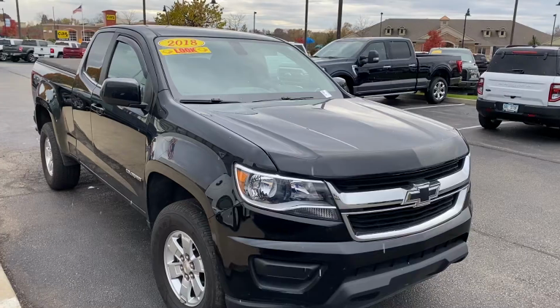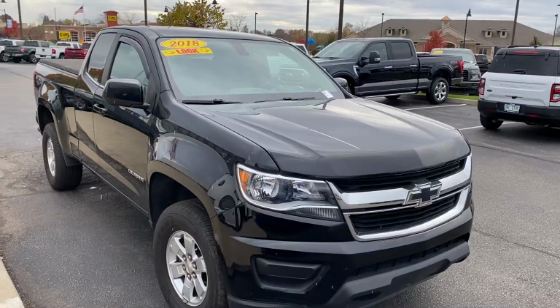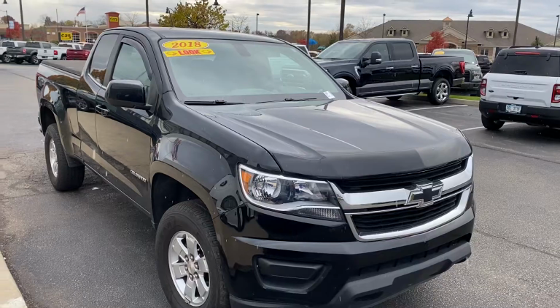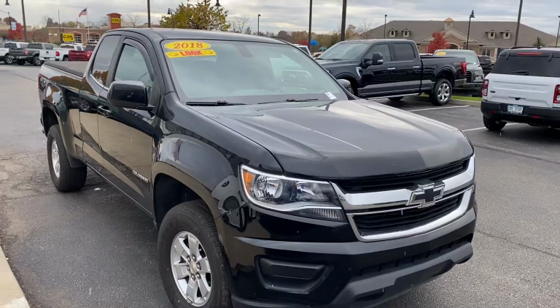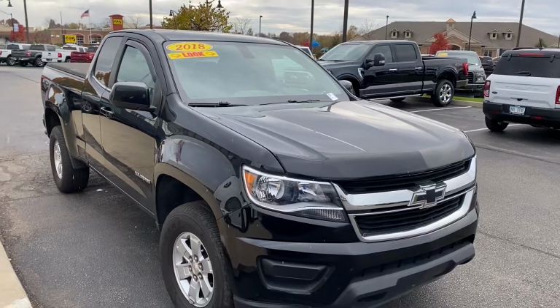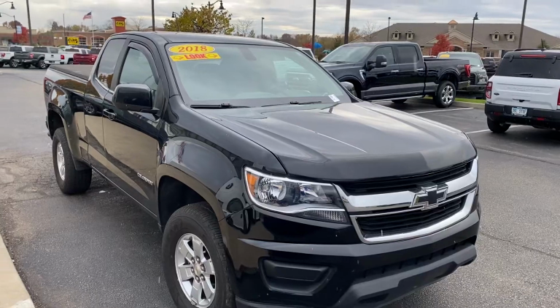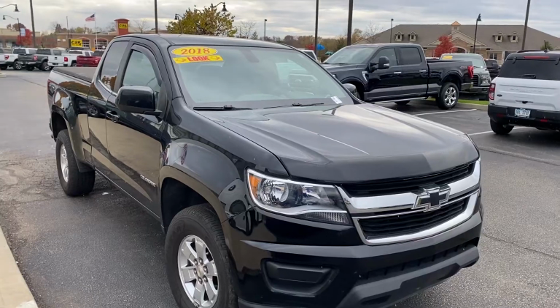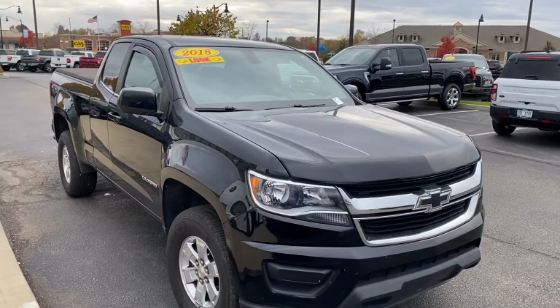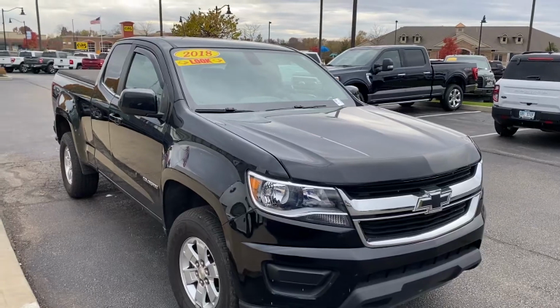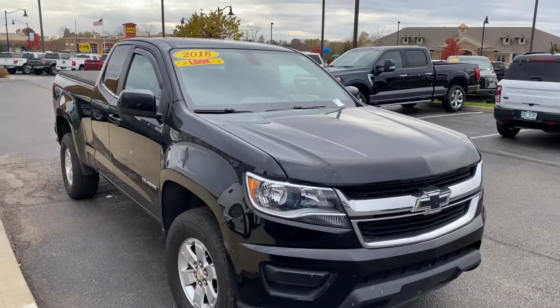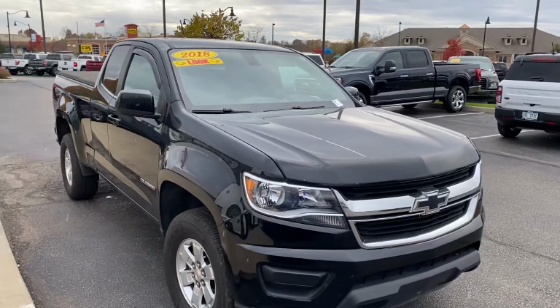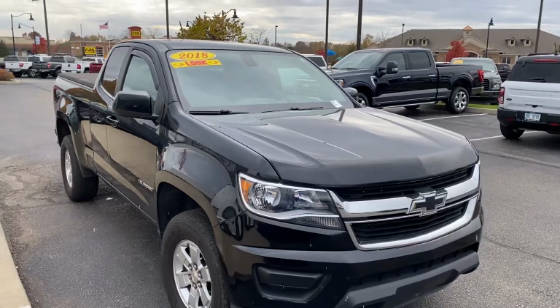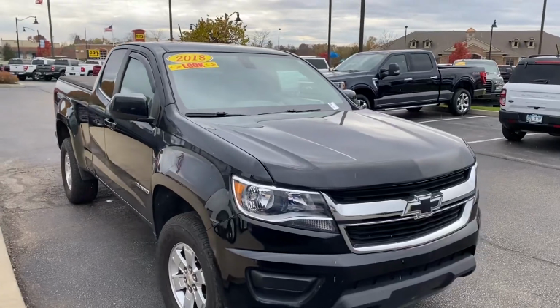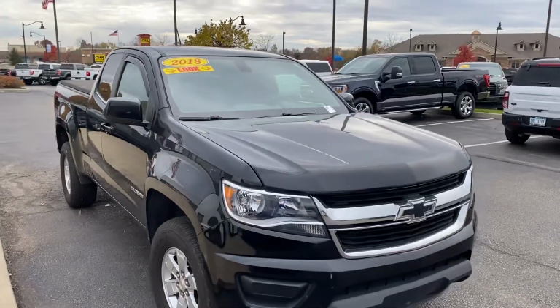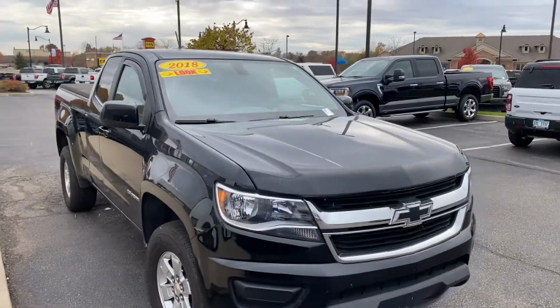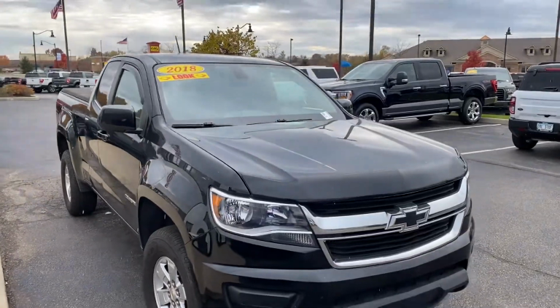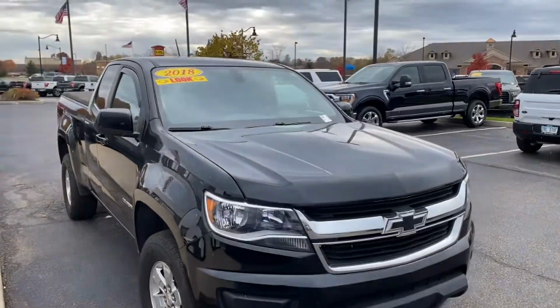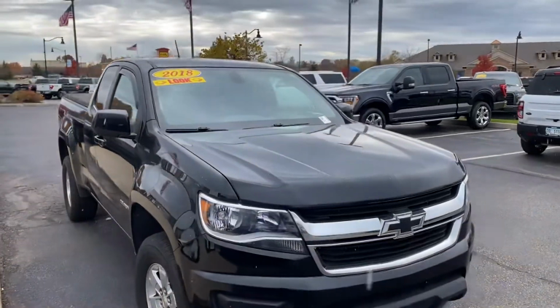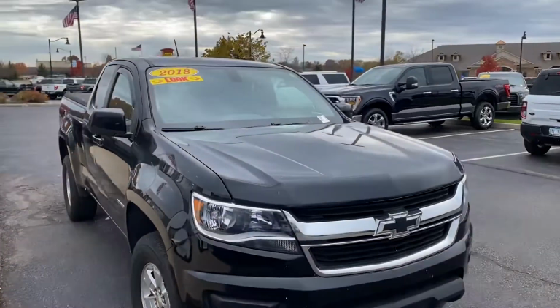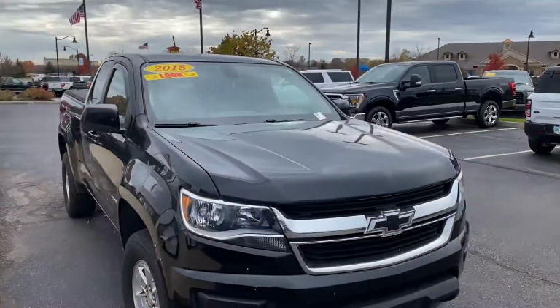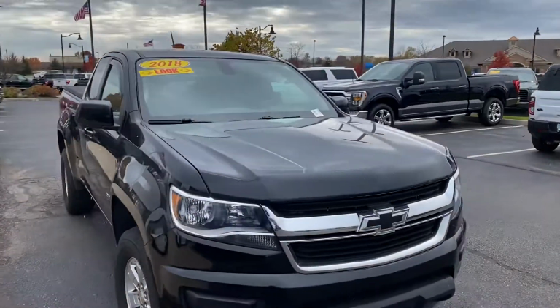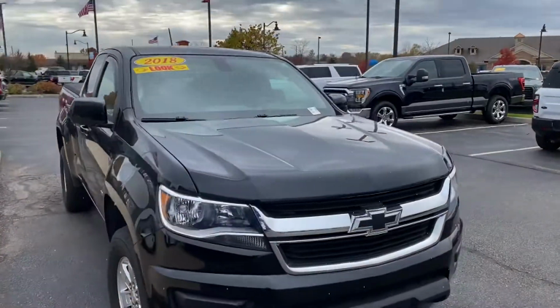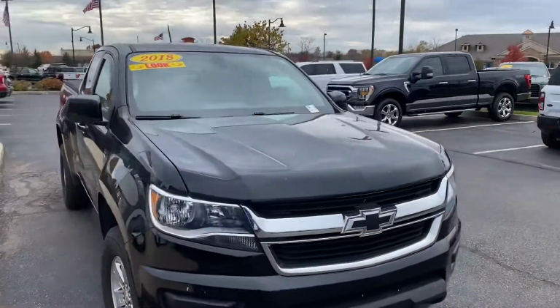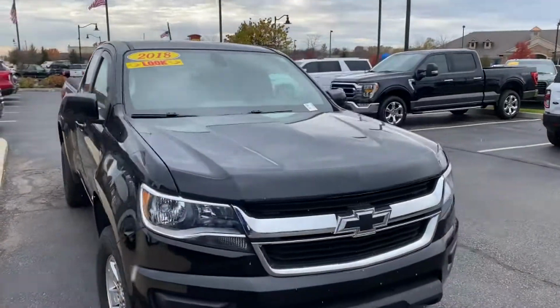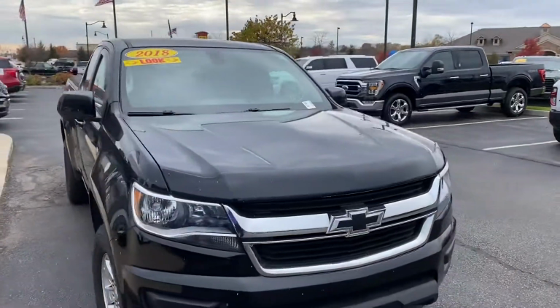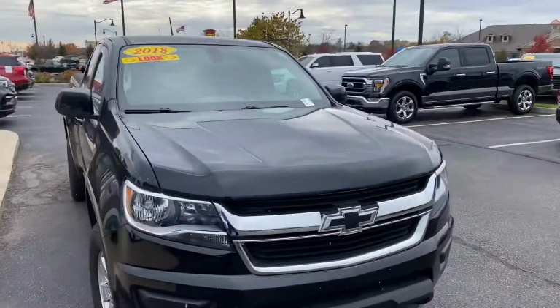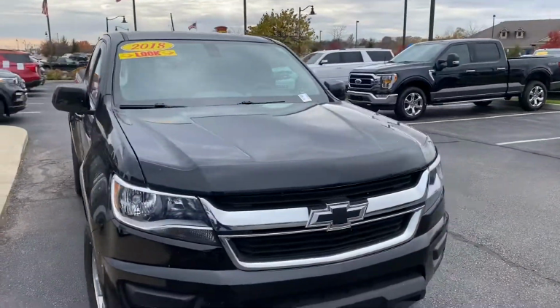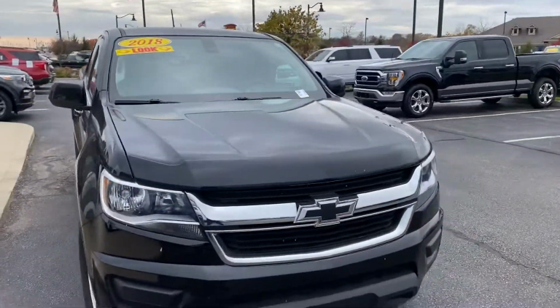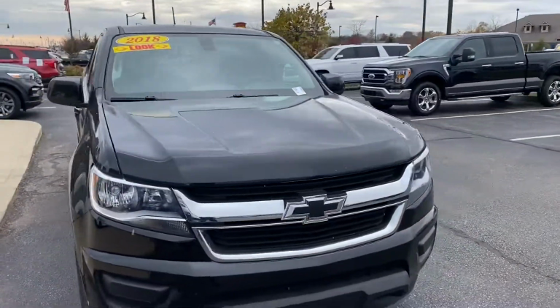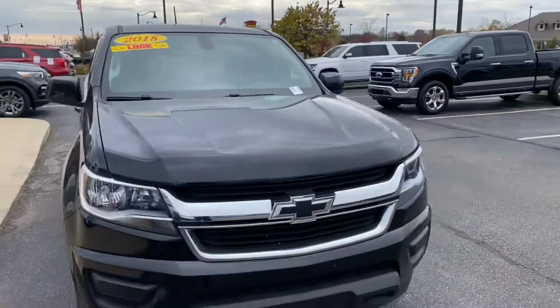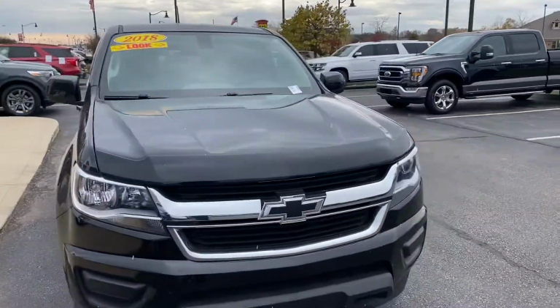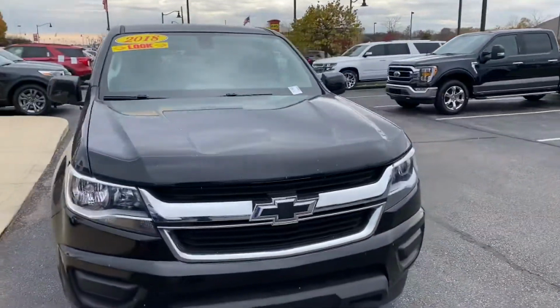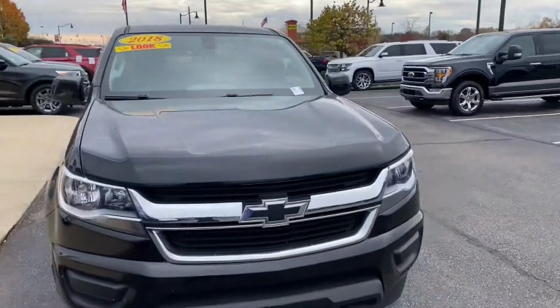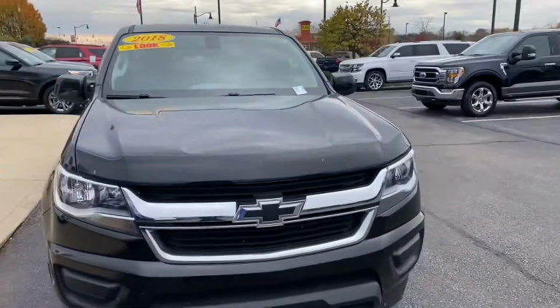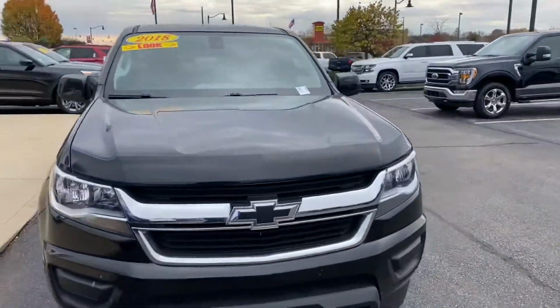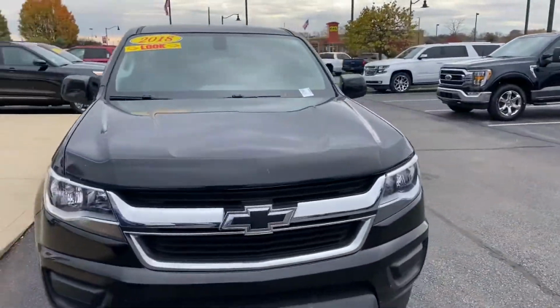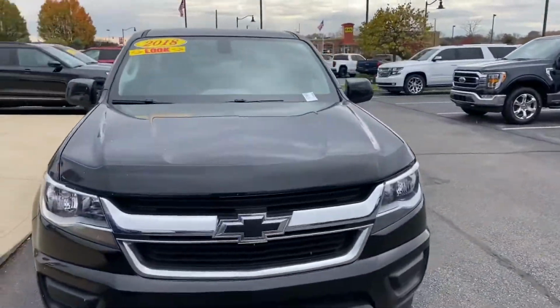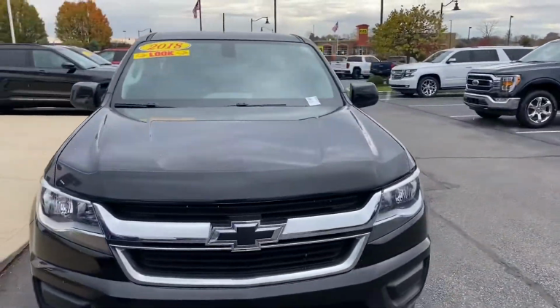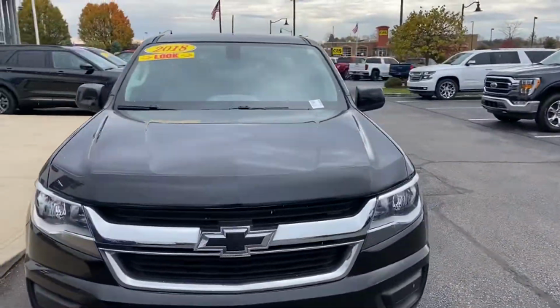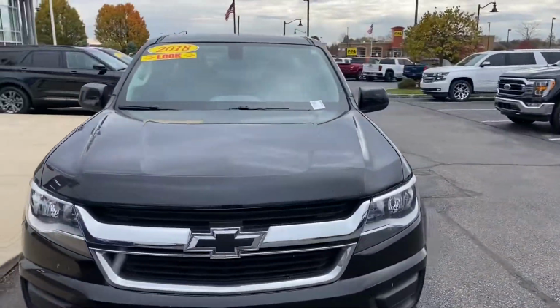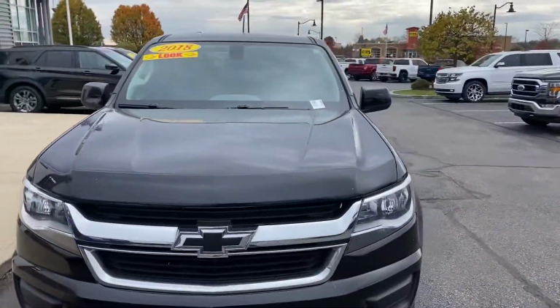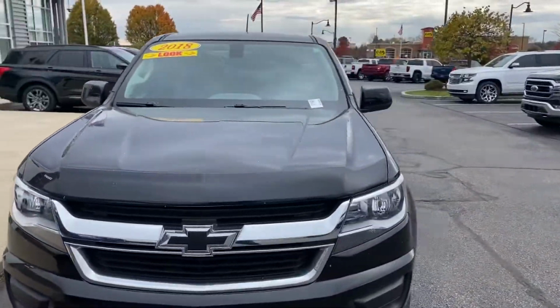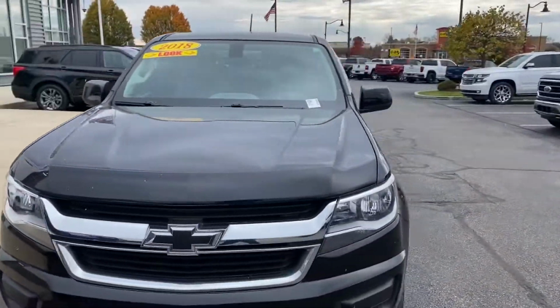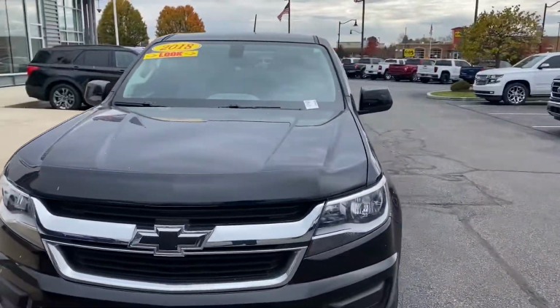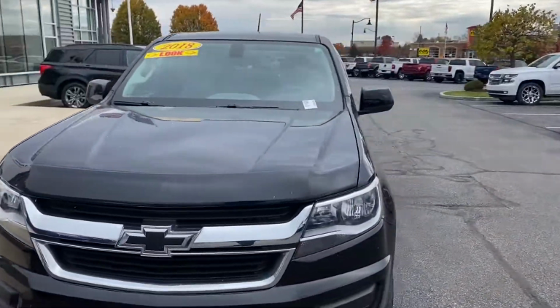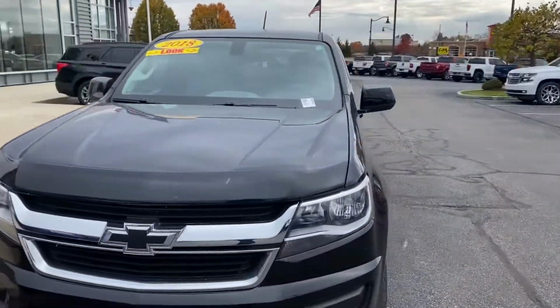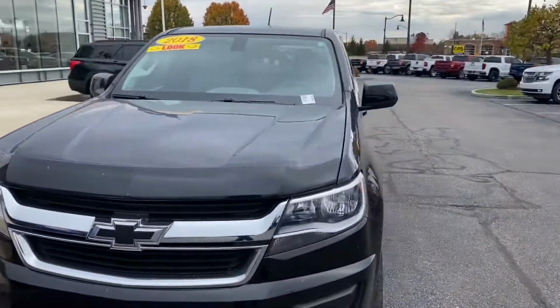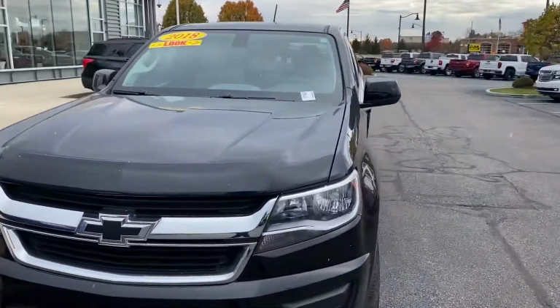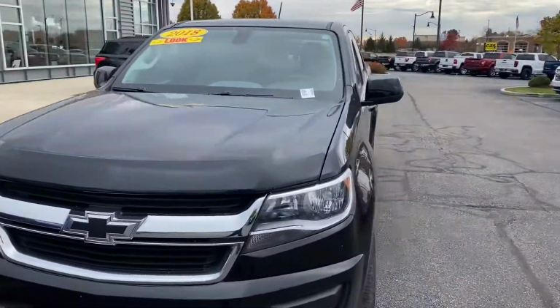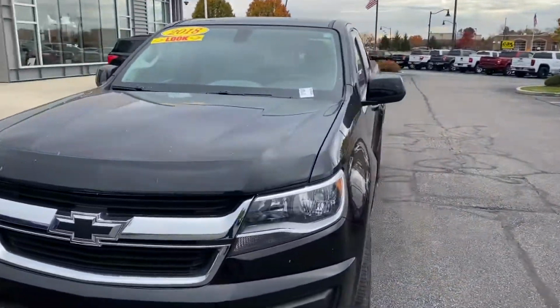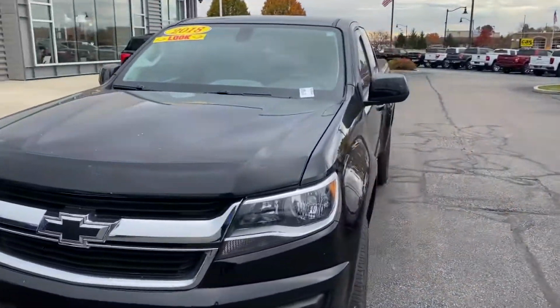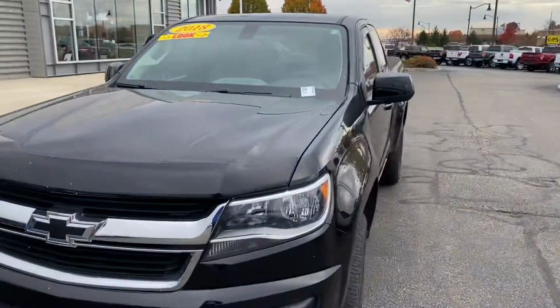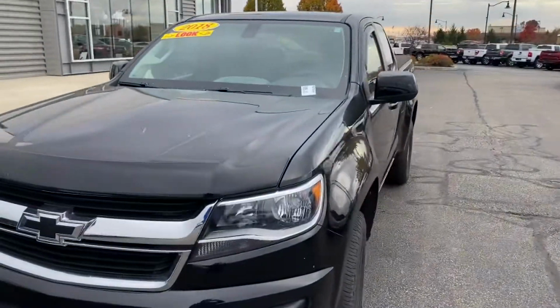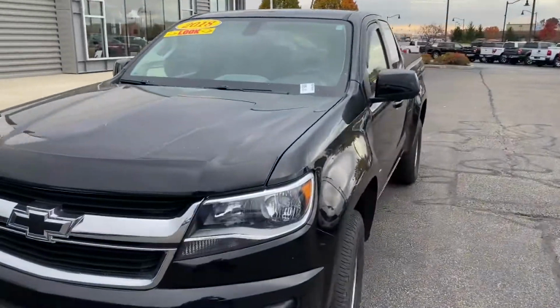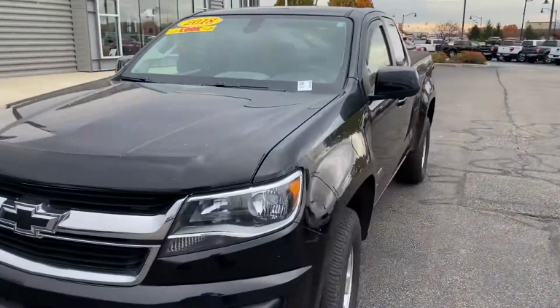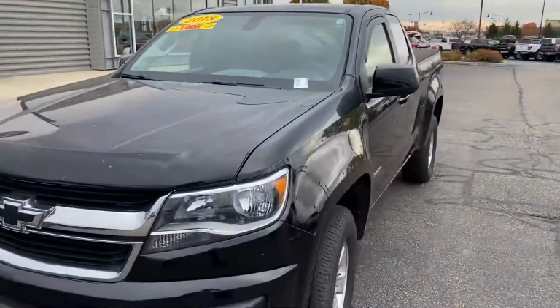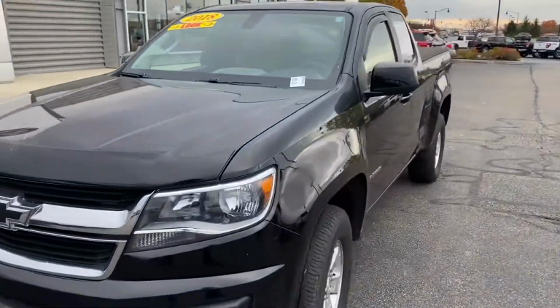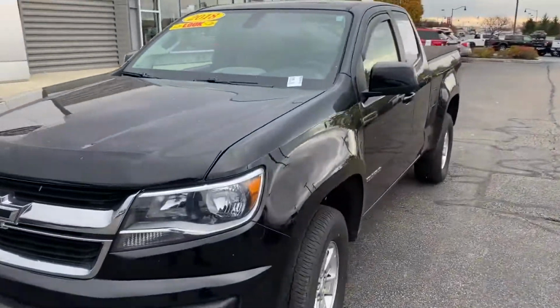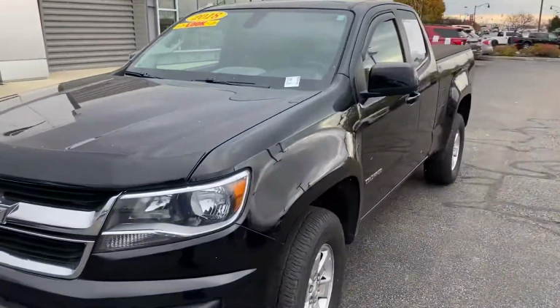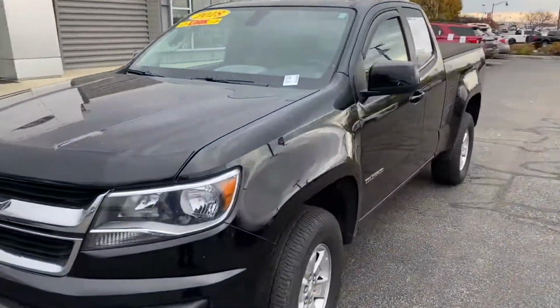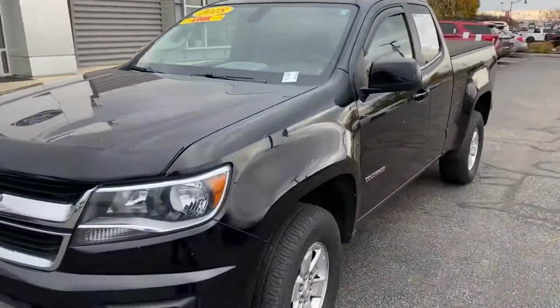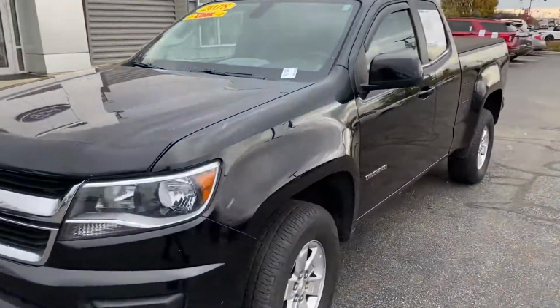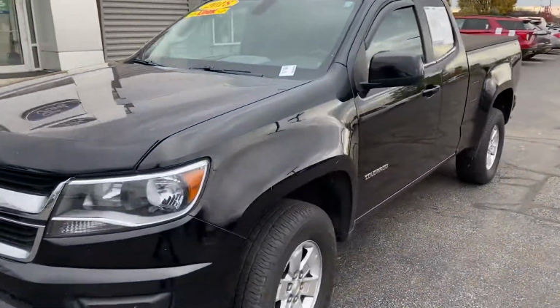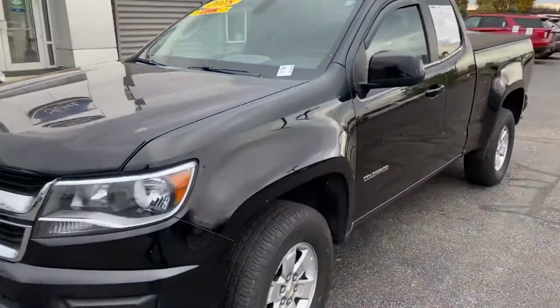Good afternoon, this is Scott with Bill S.S. Ford. I'm going to give you a walk around video of this 2018 Chevy Colorado.